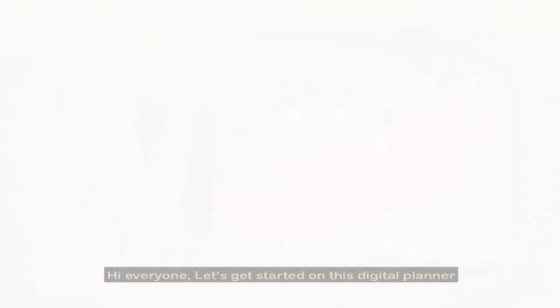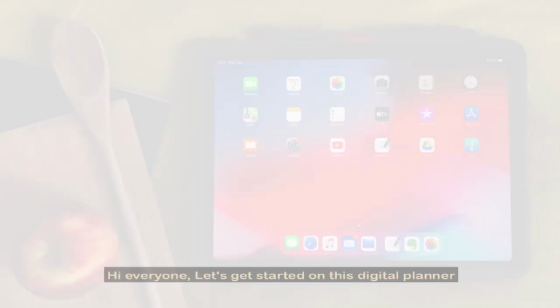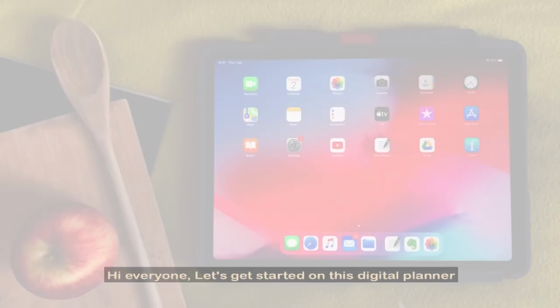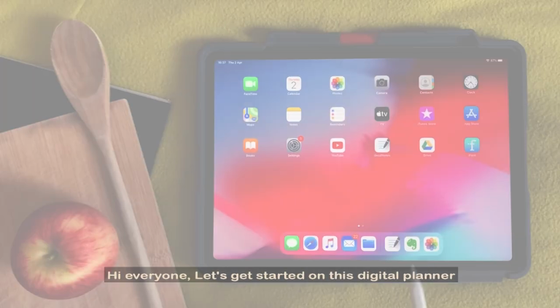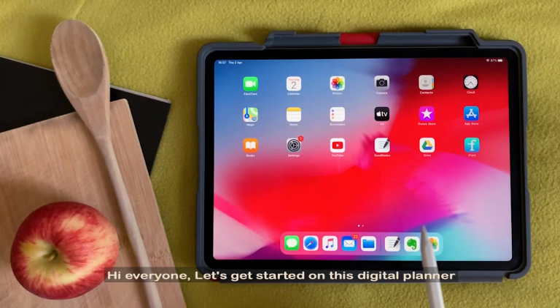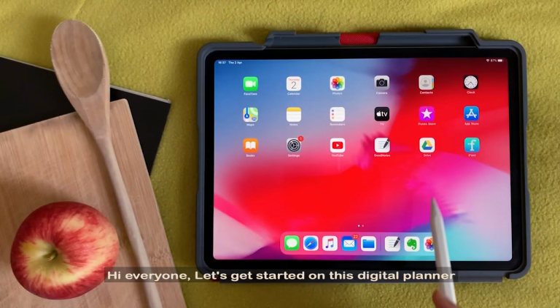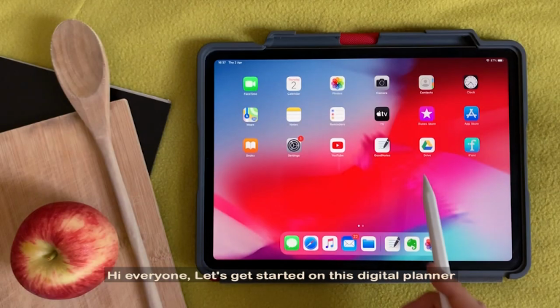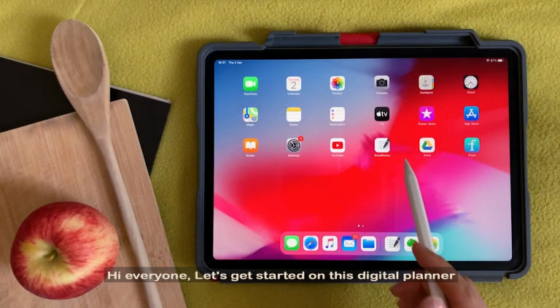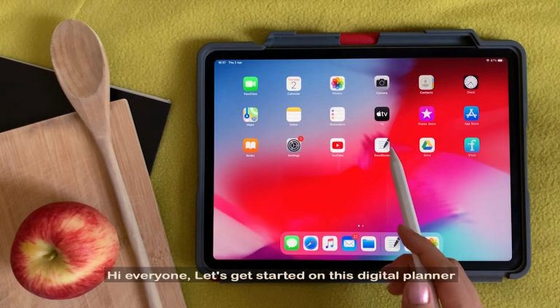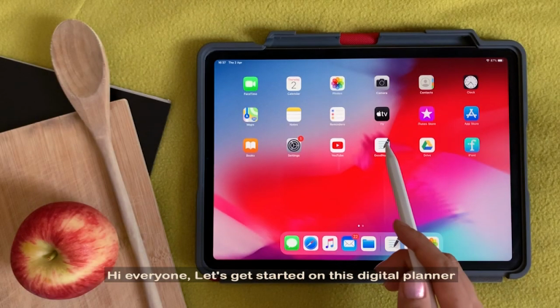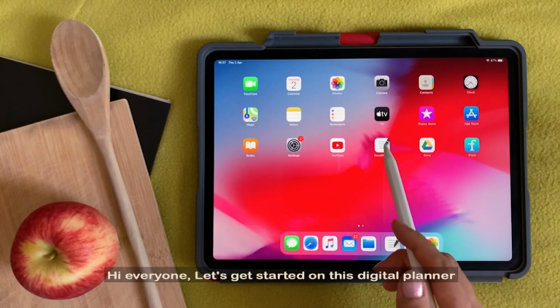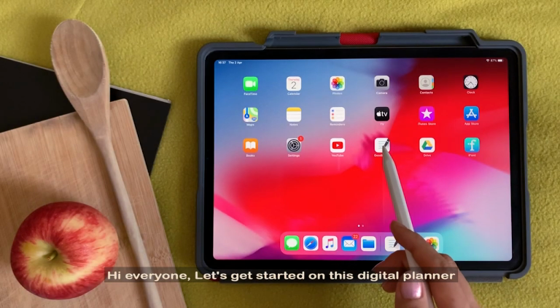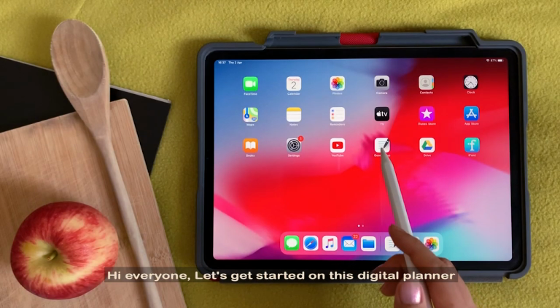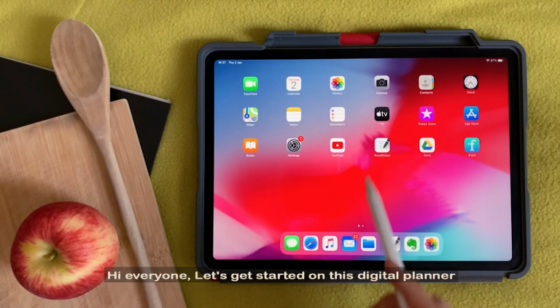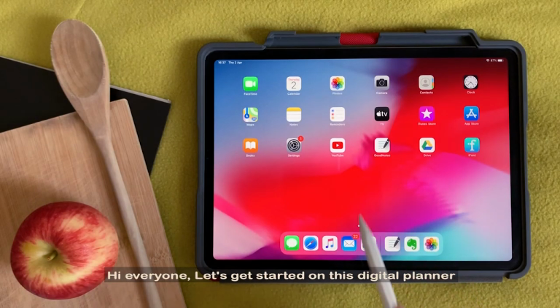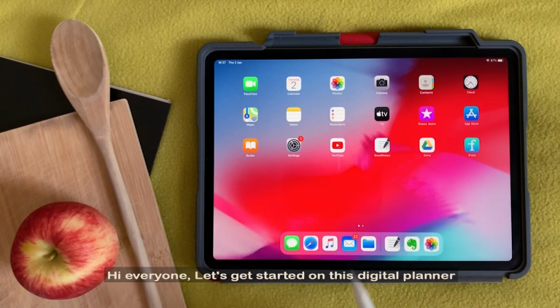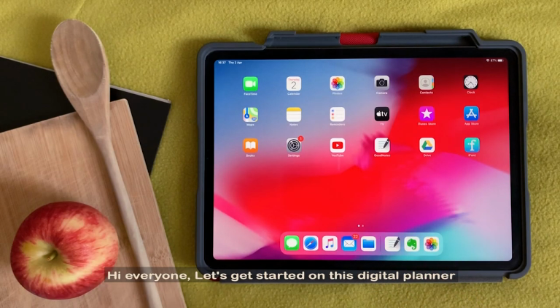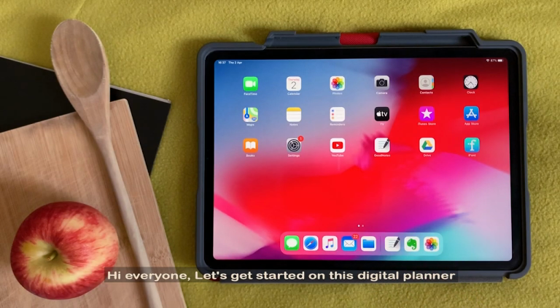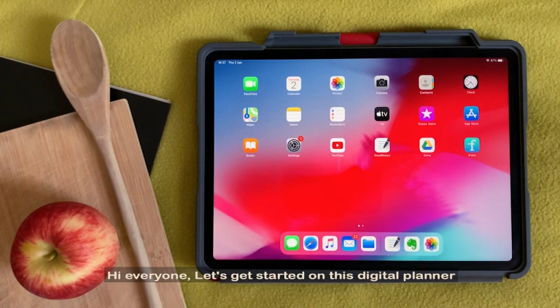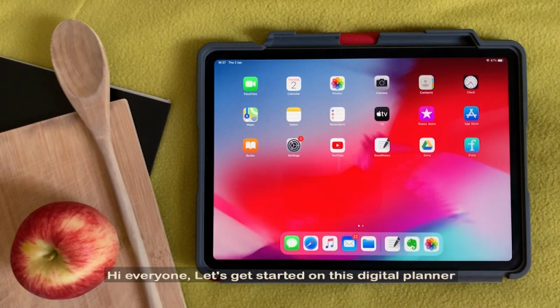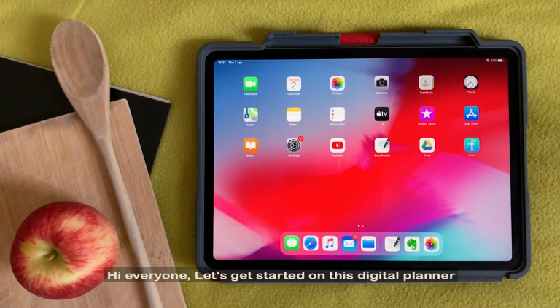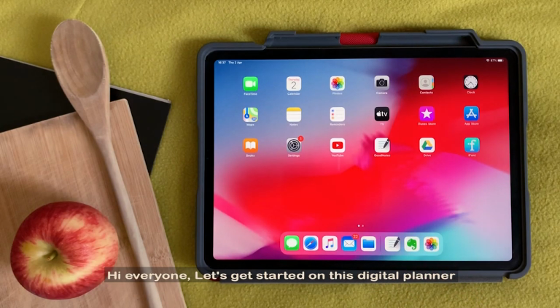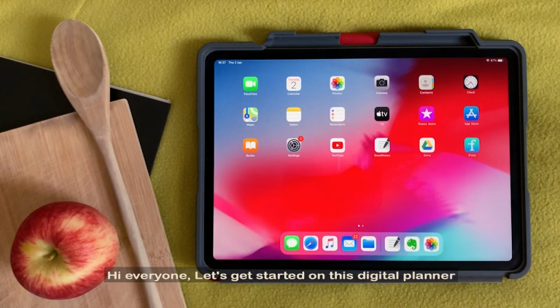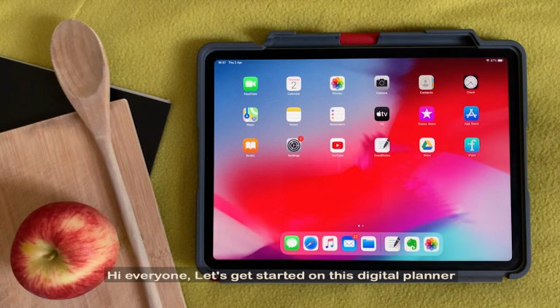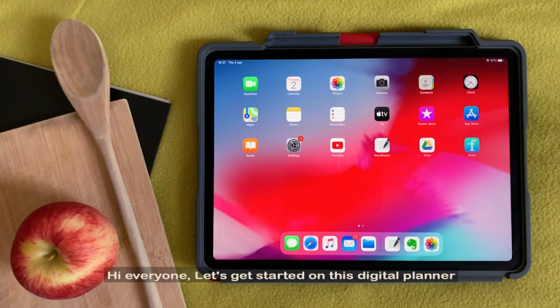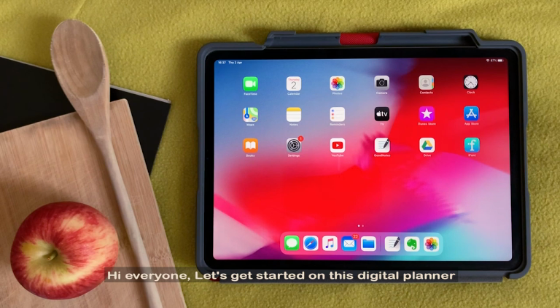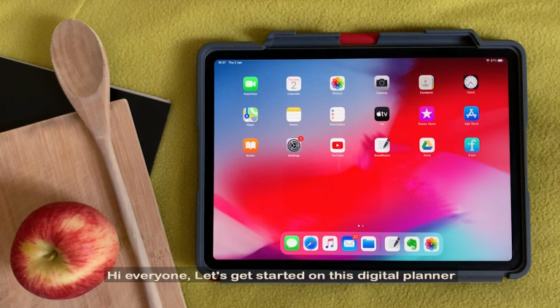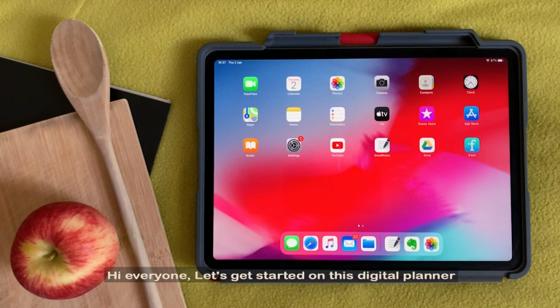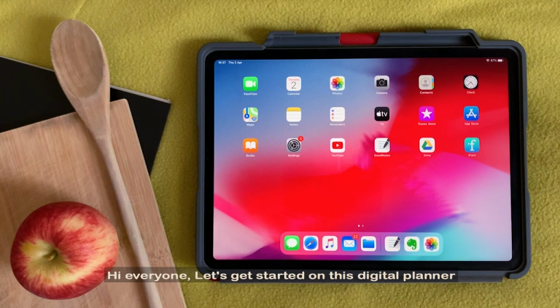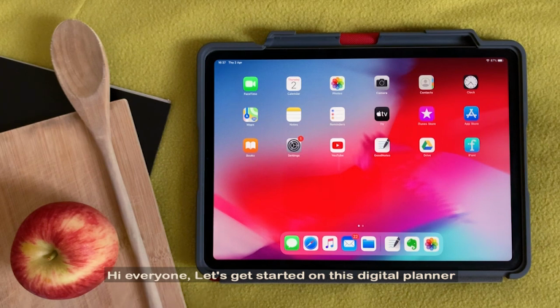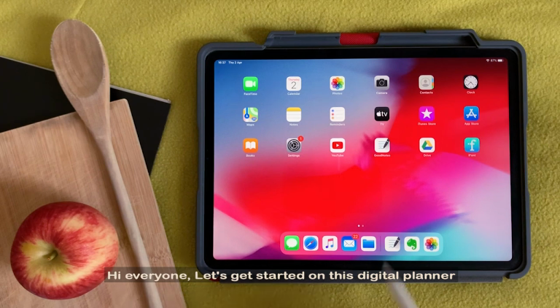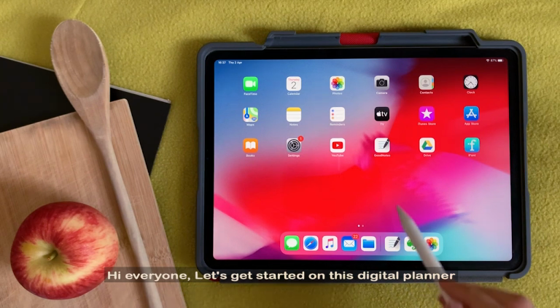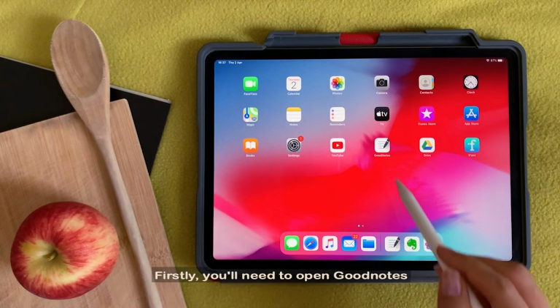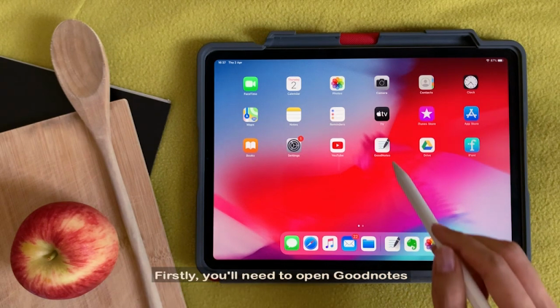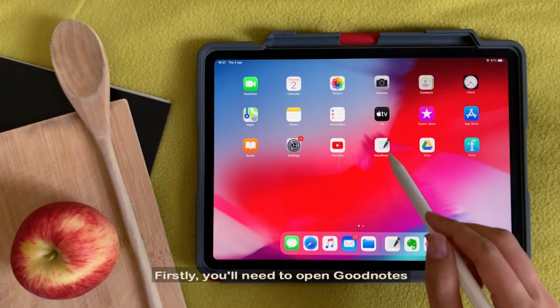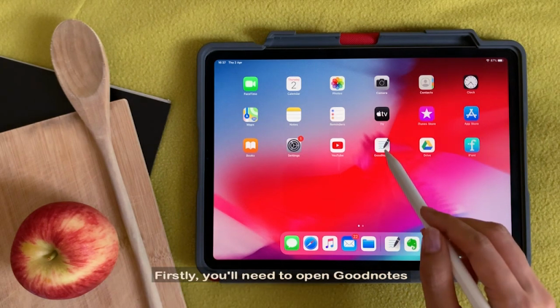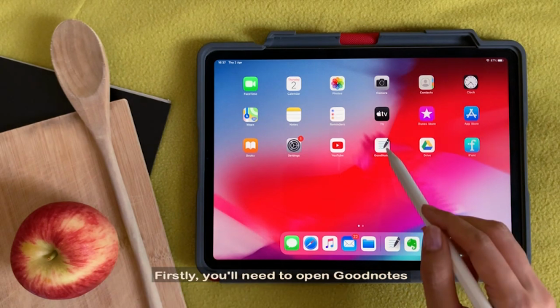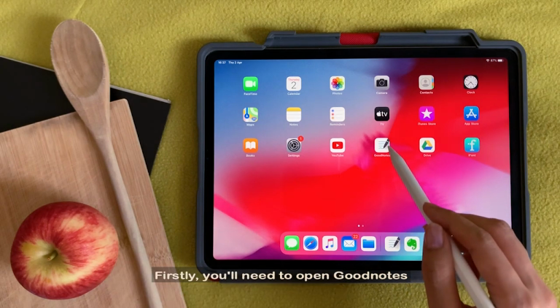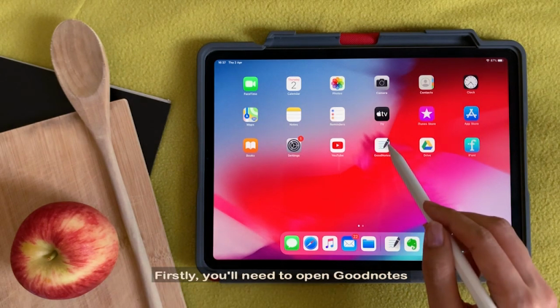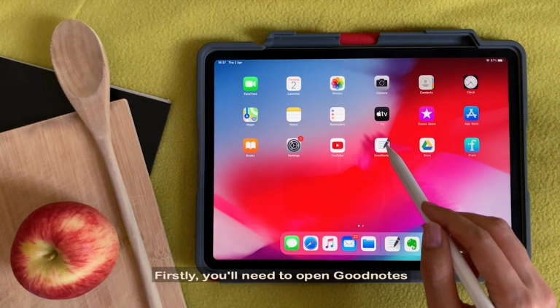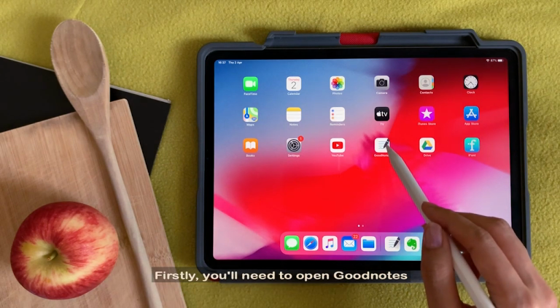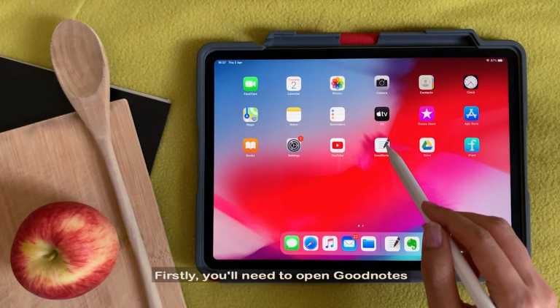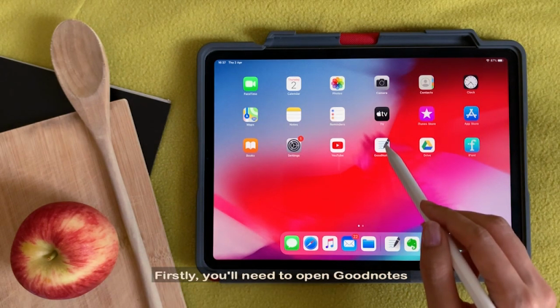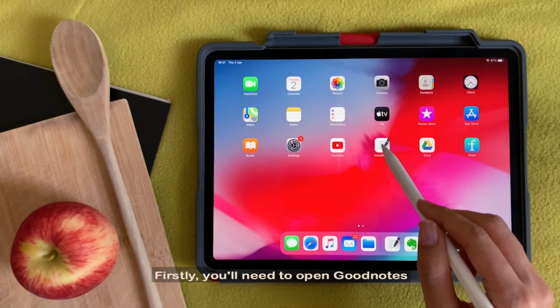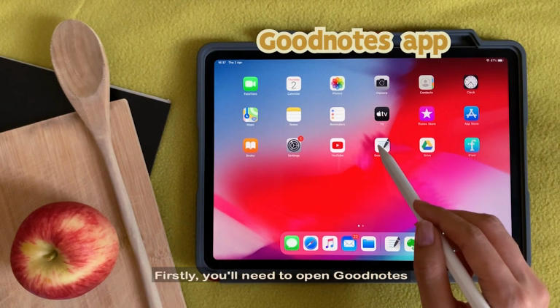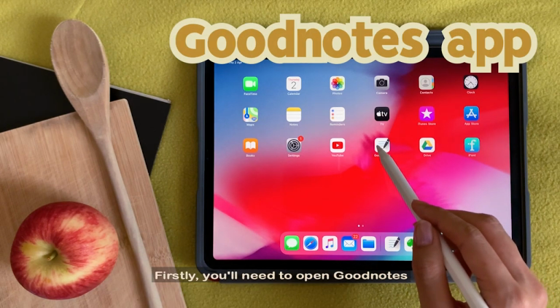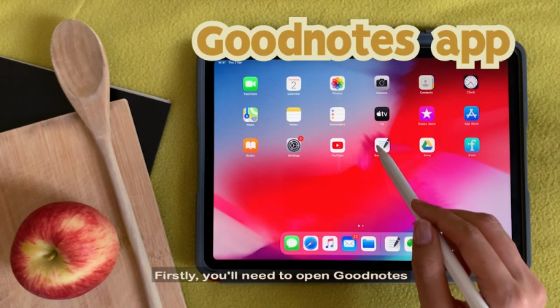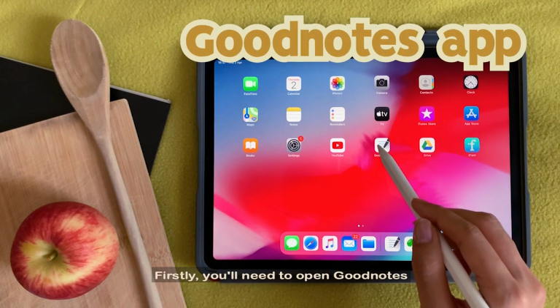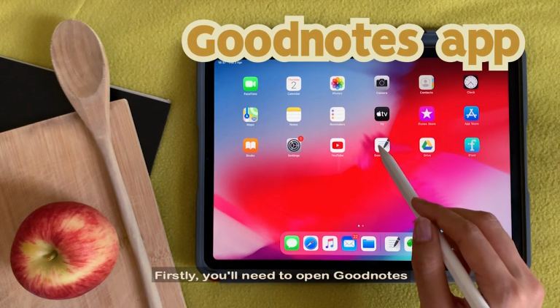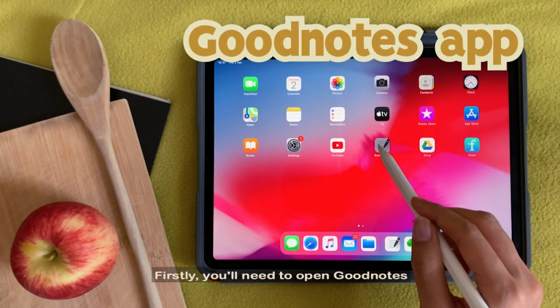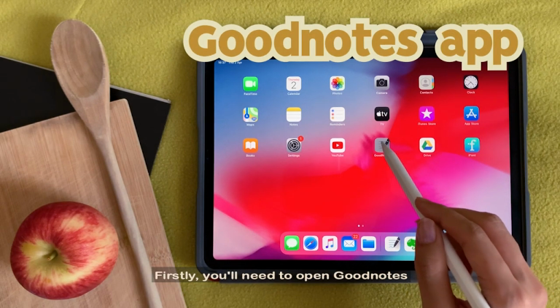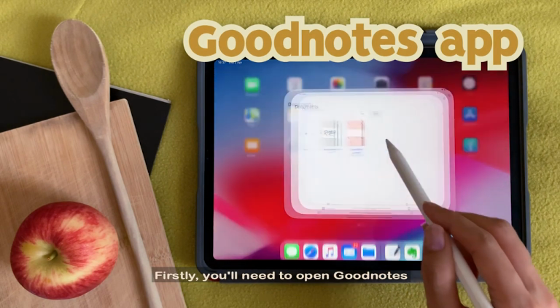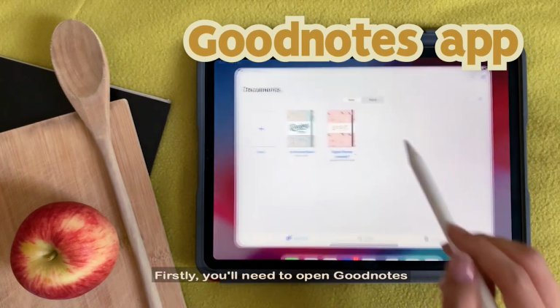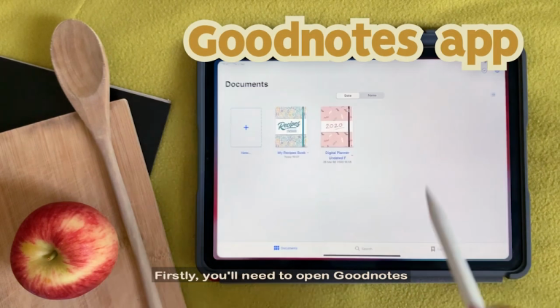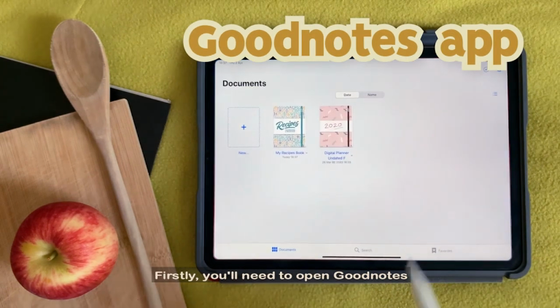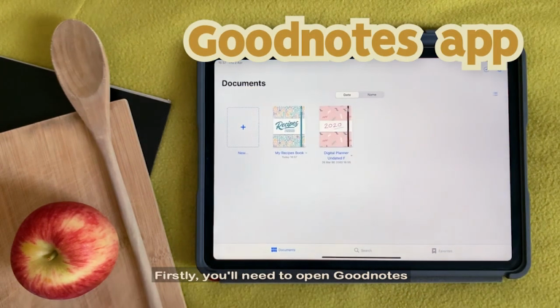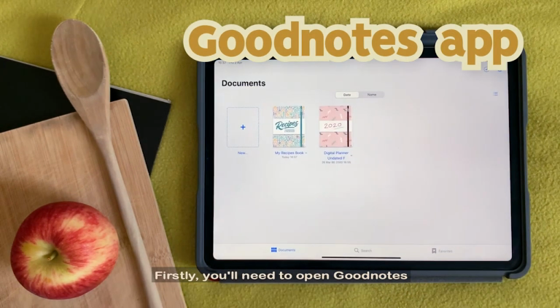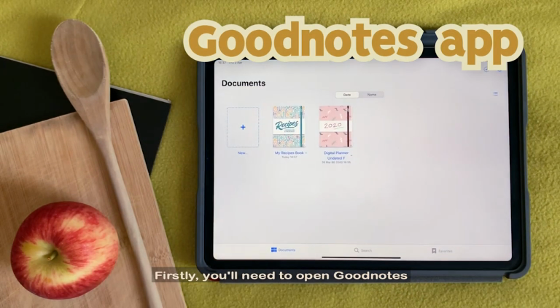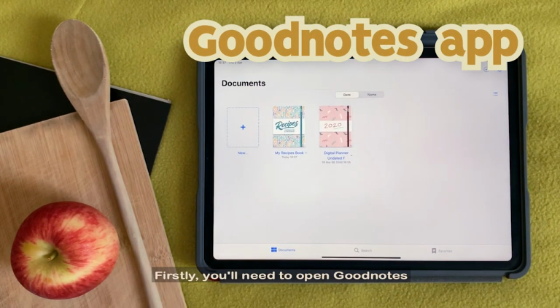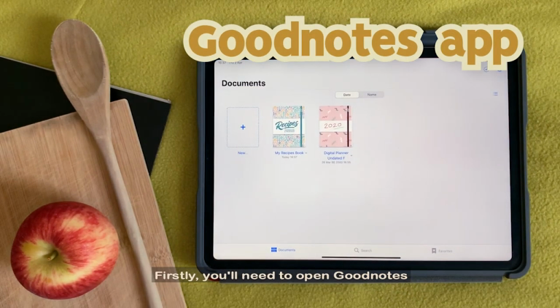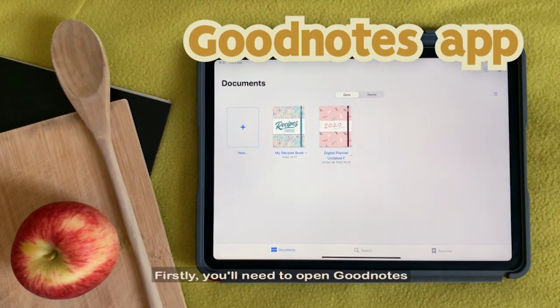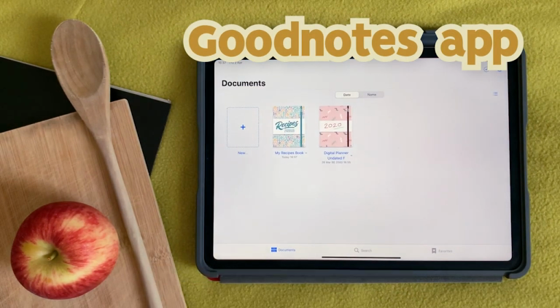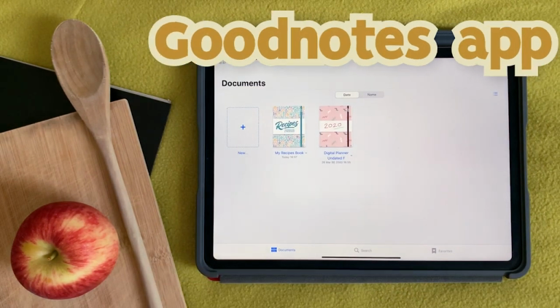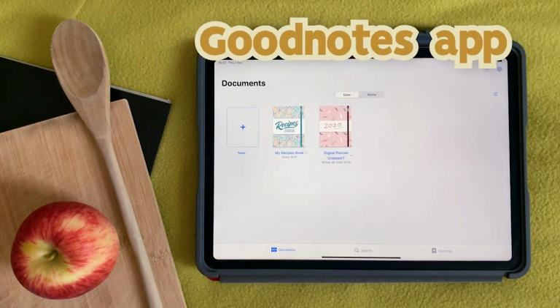Hi everyone, let's get started on this digital planner. Firstly, you'll need to open GoodNotes.